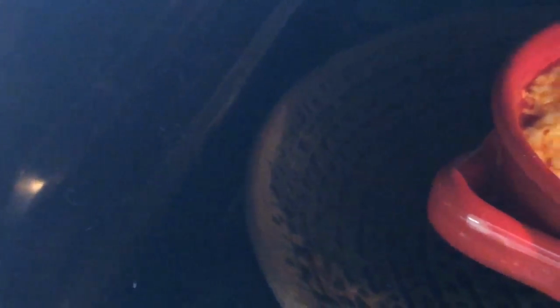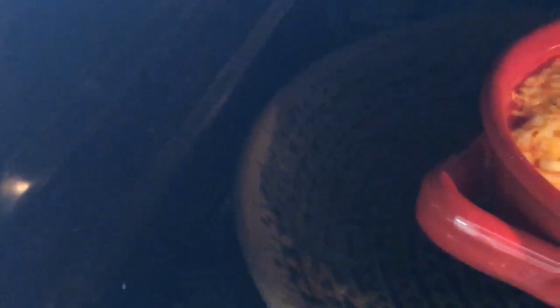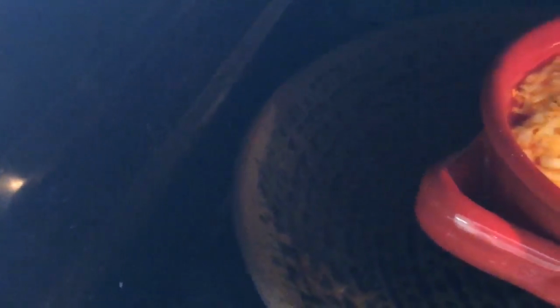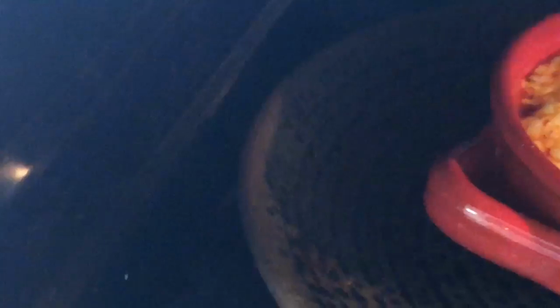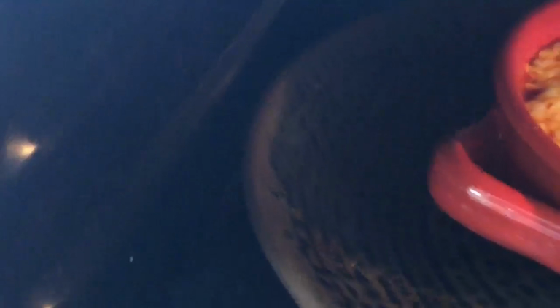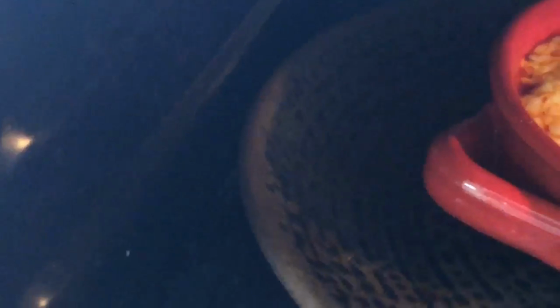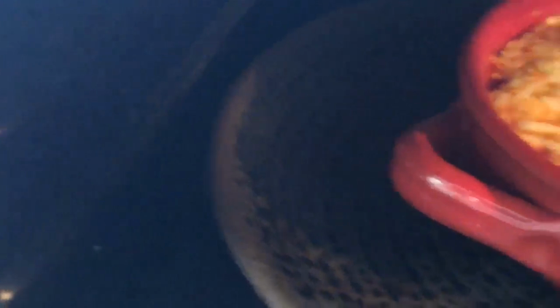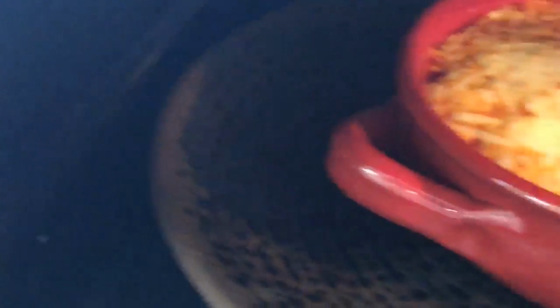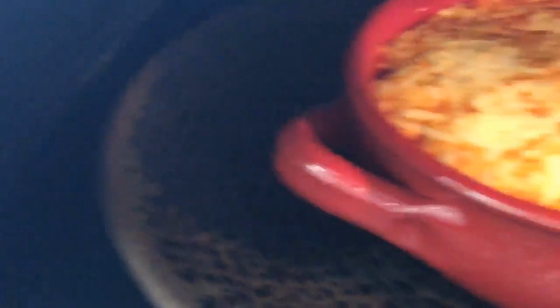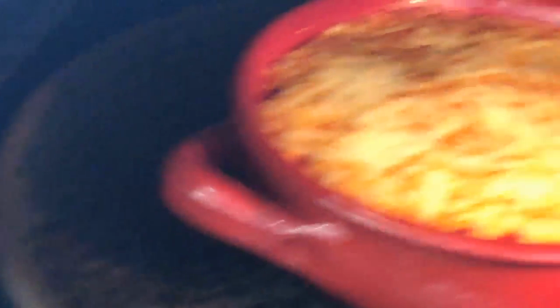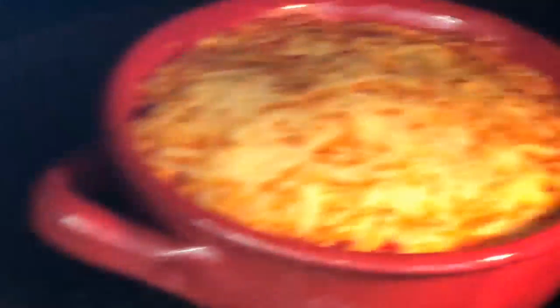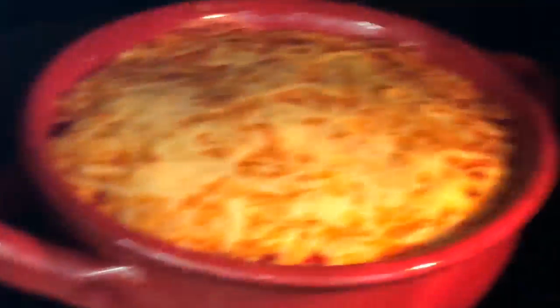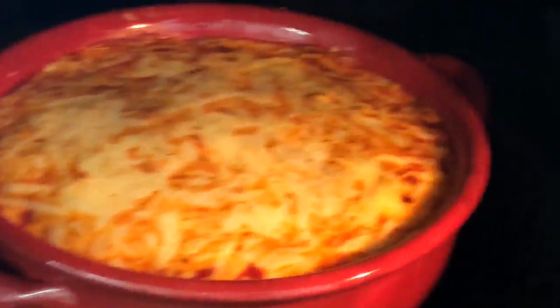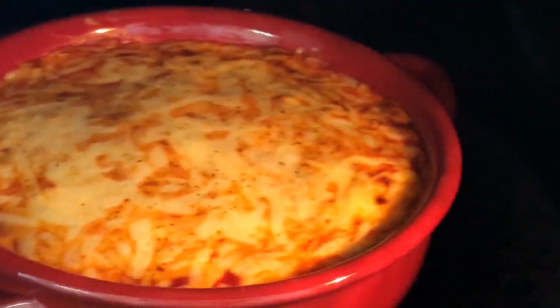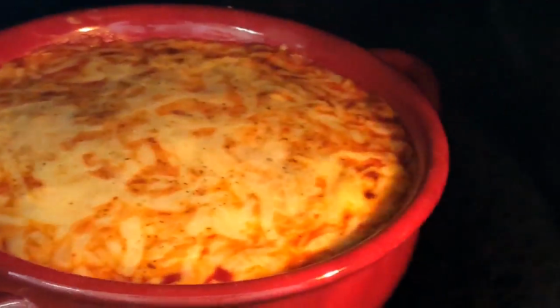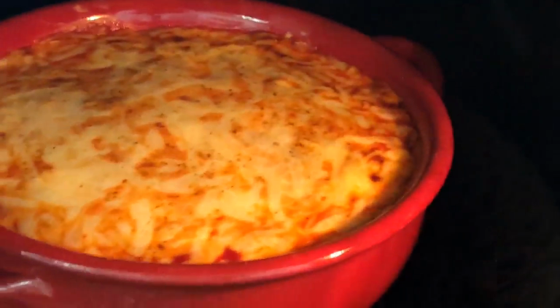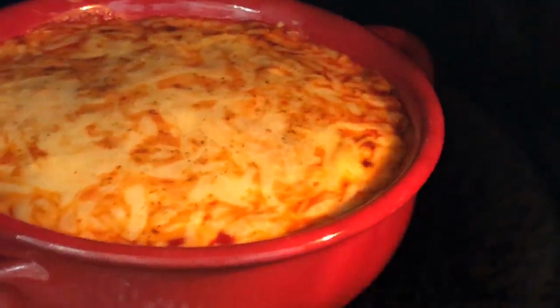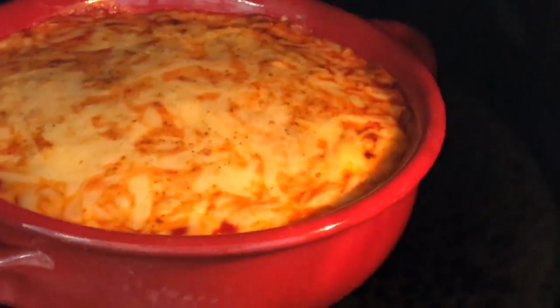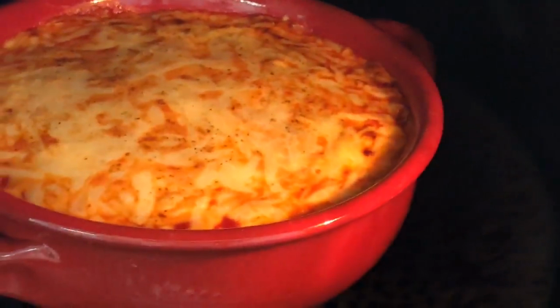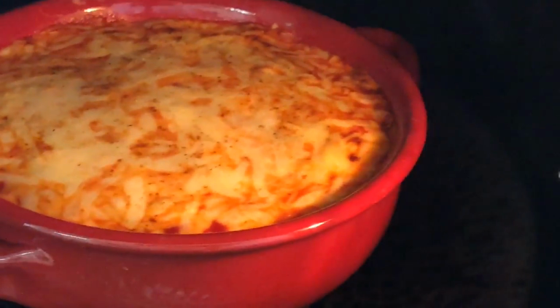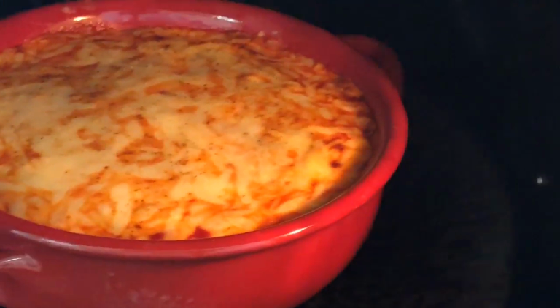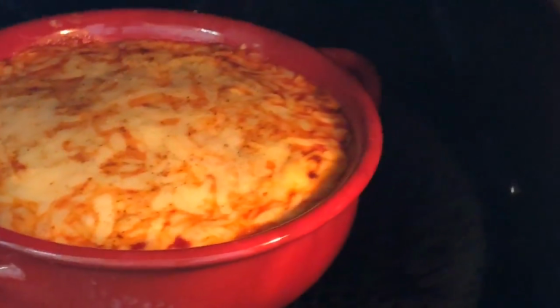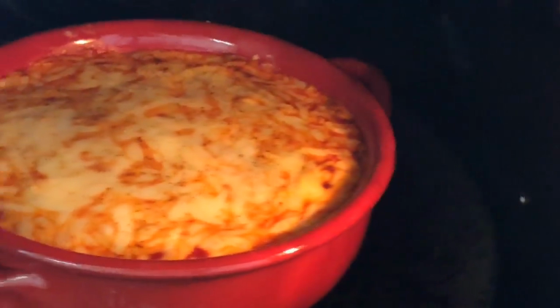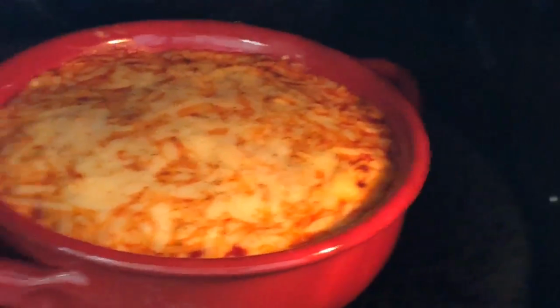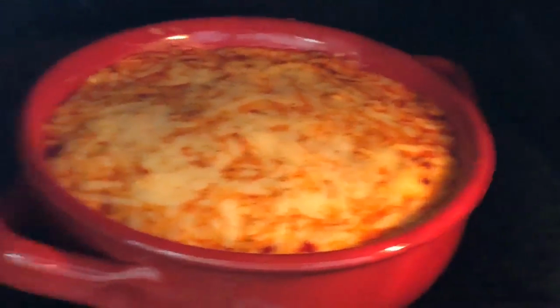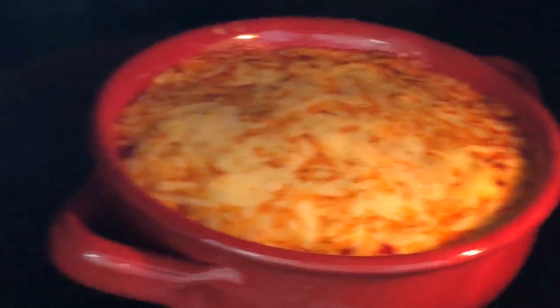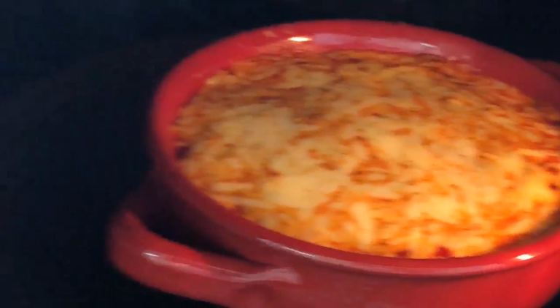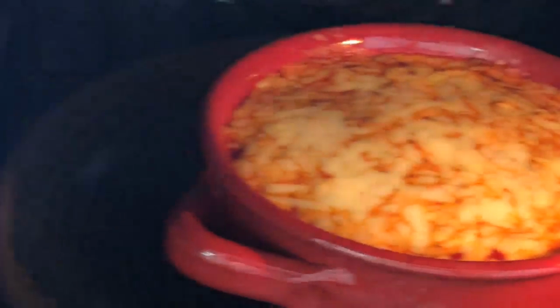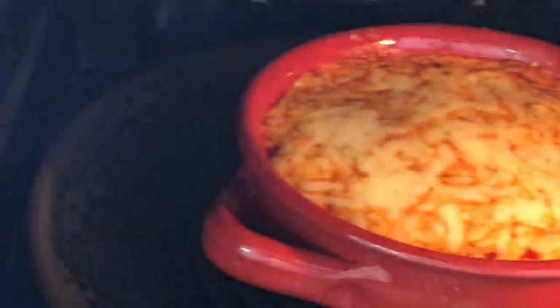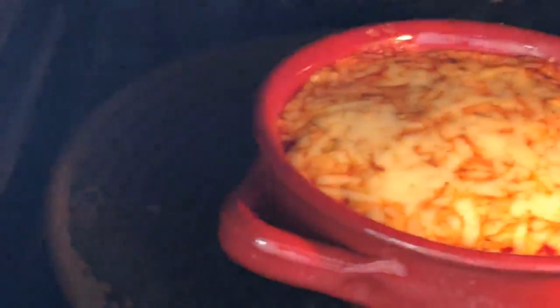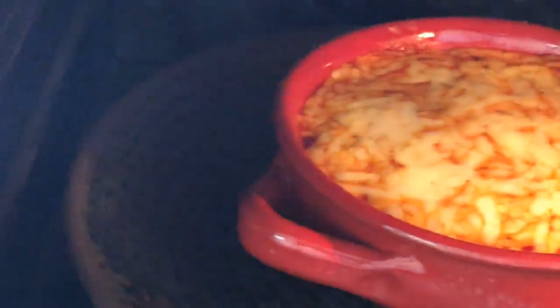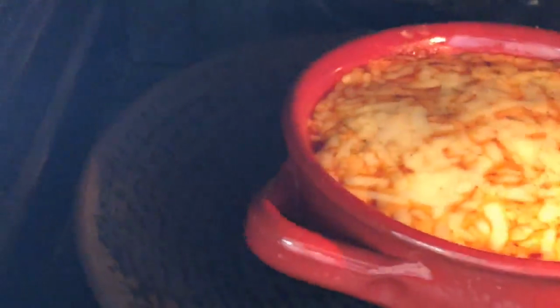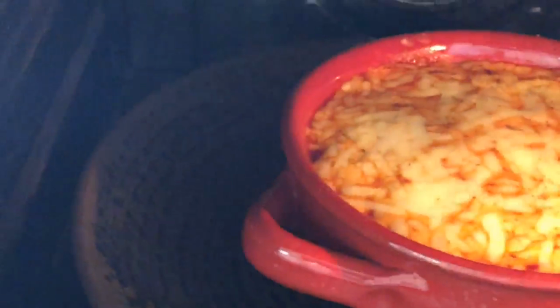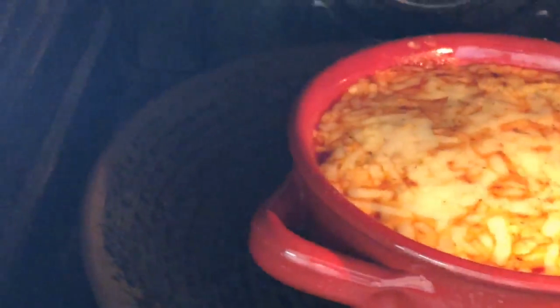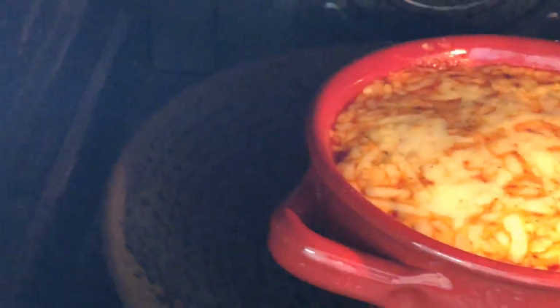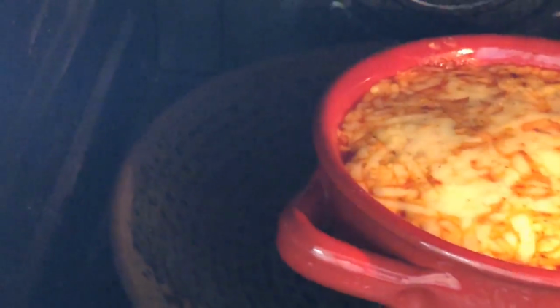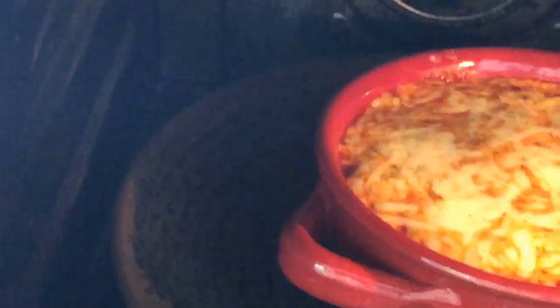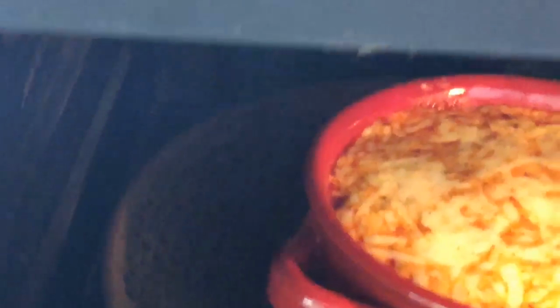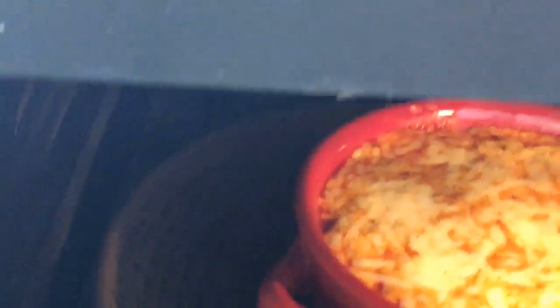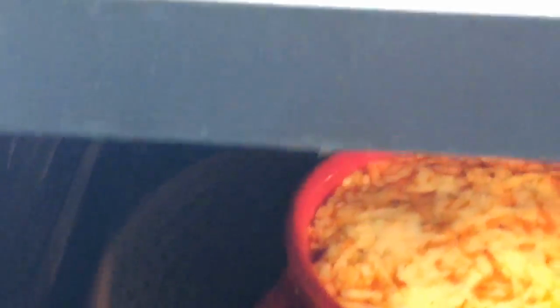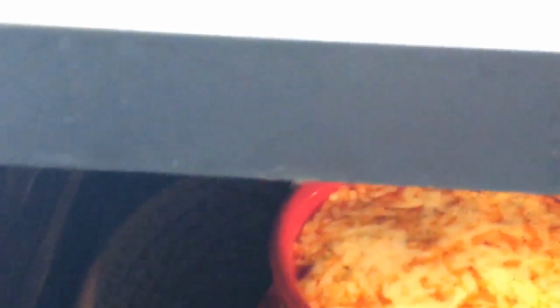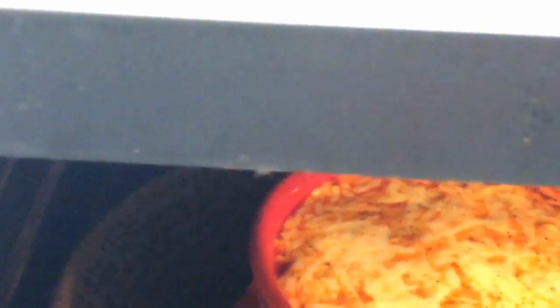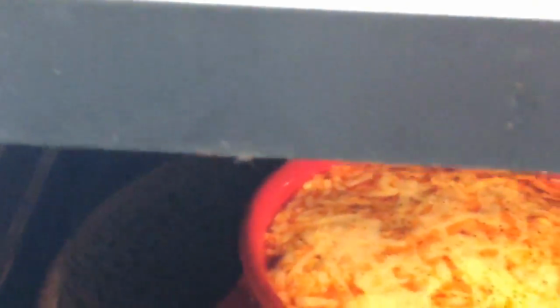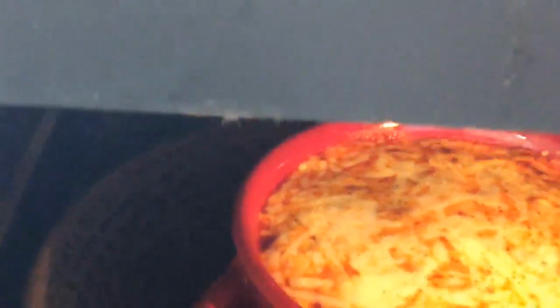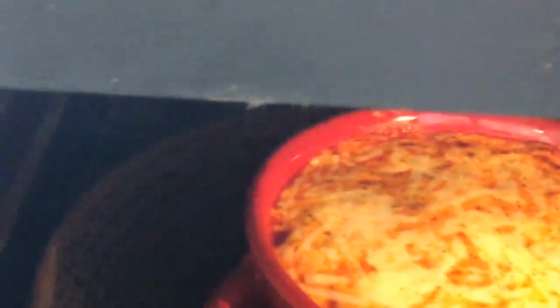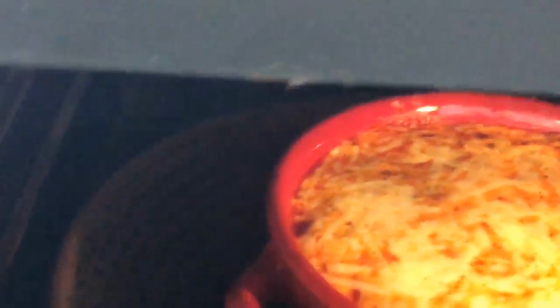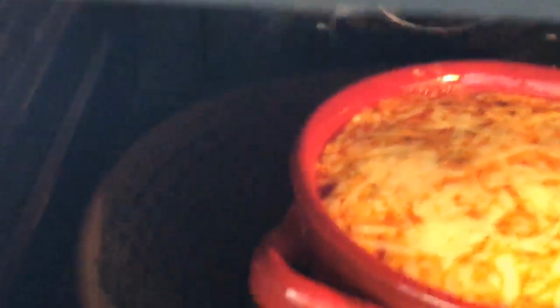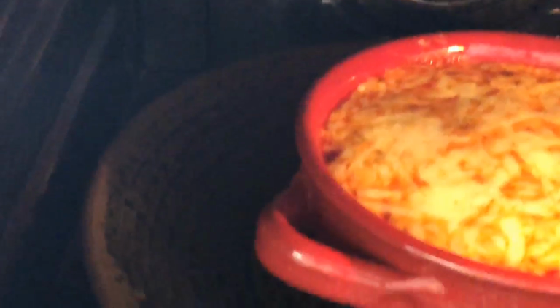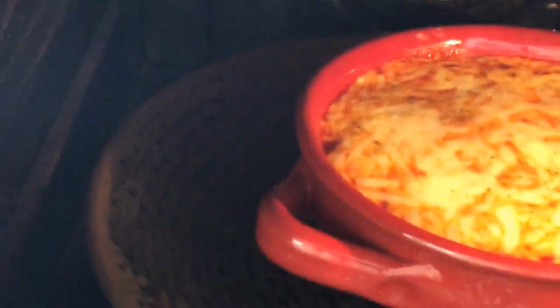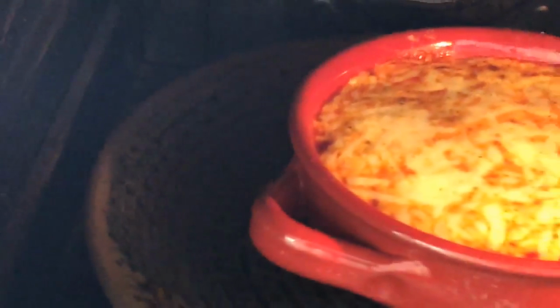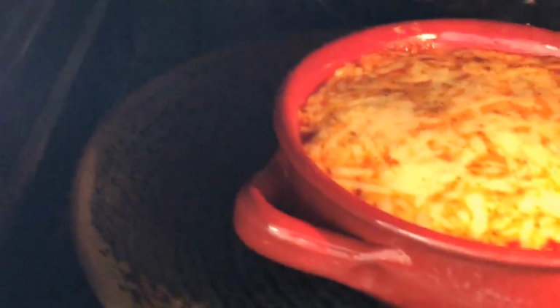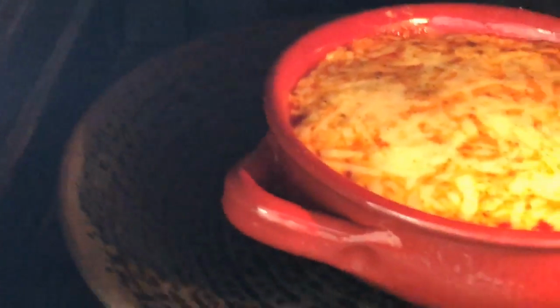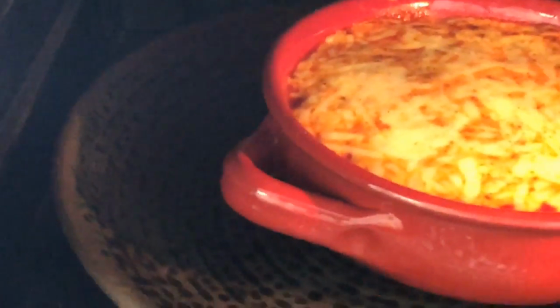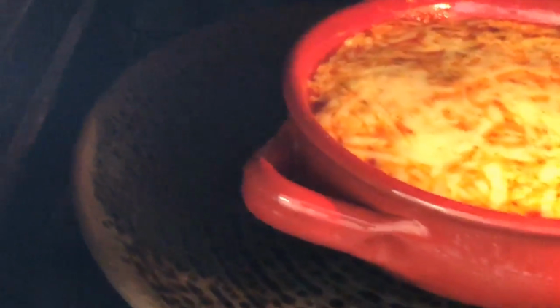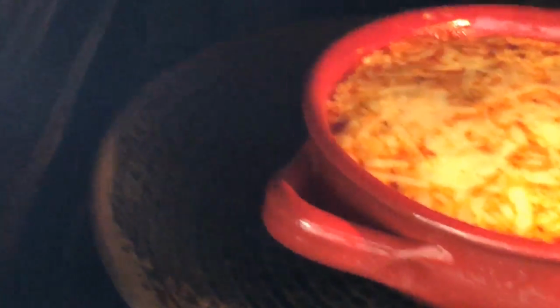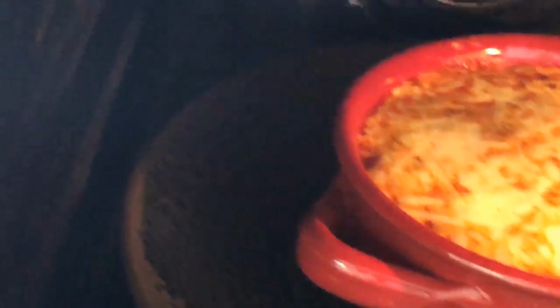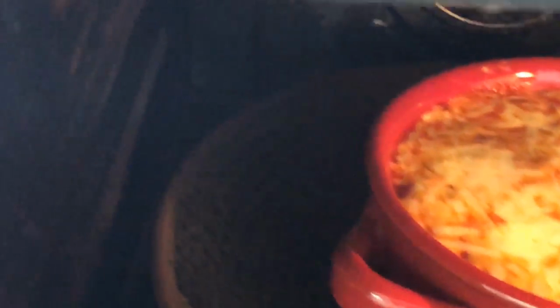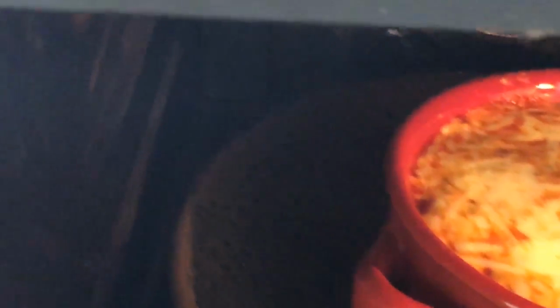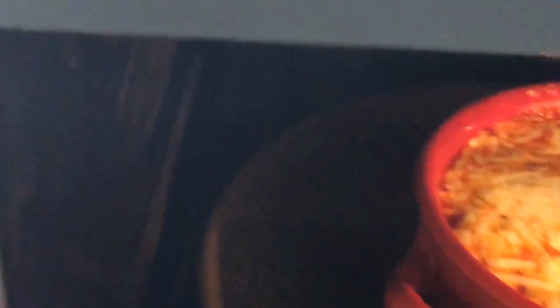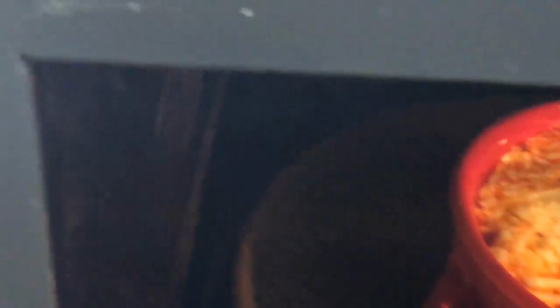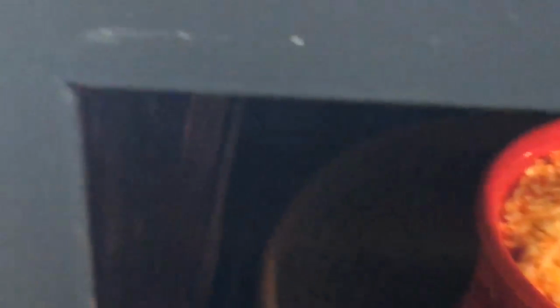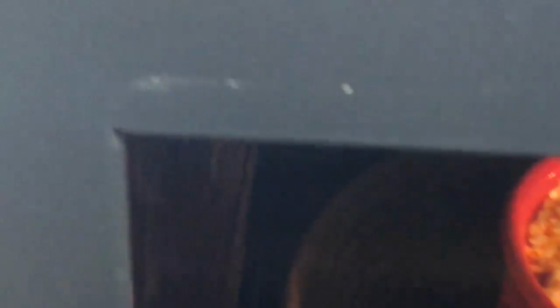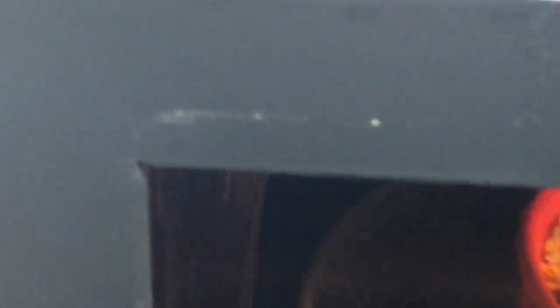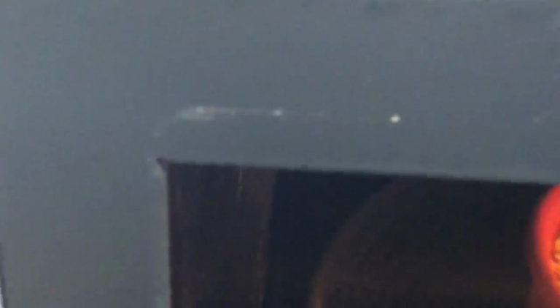Mr. Oven did a good job I think. We need a smell vision — I hear you!